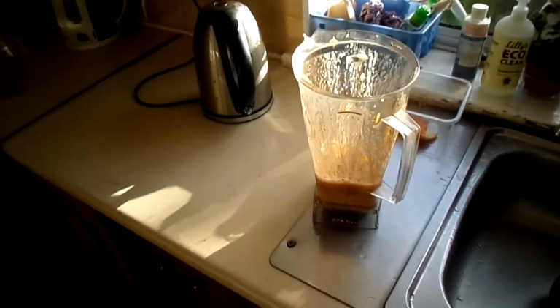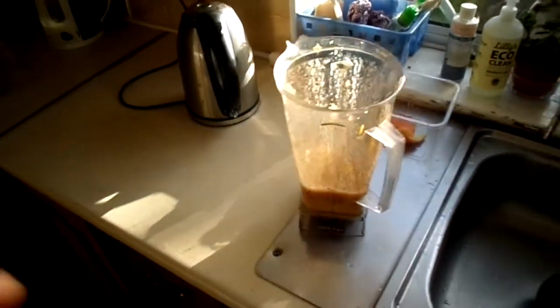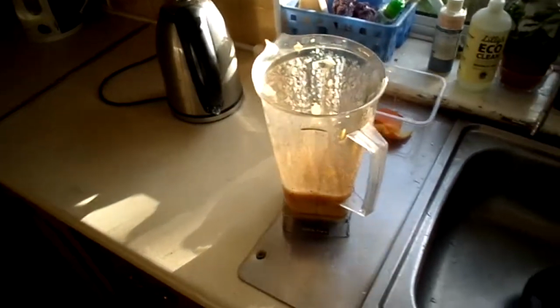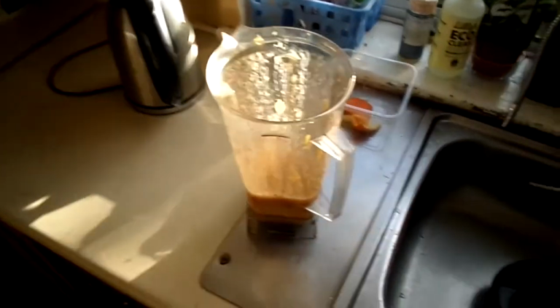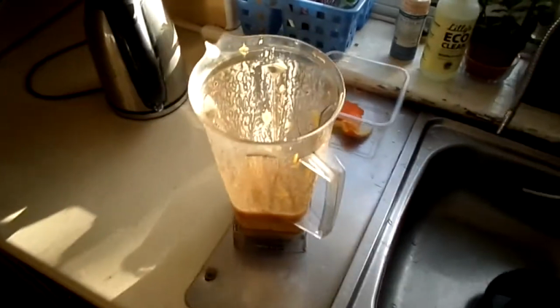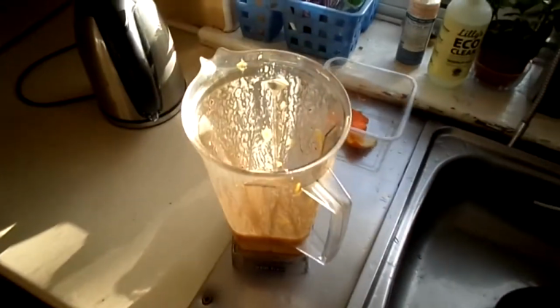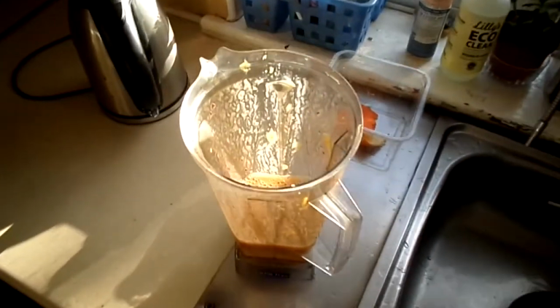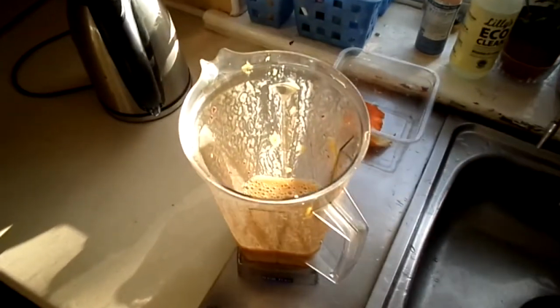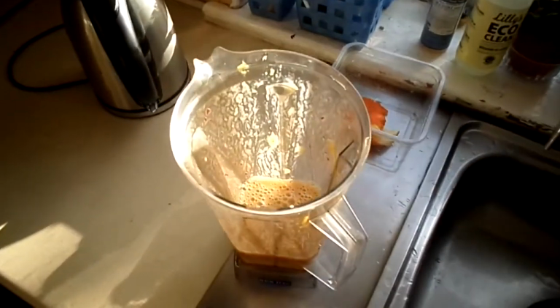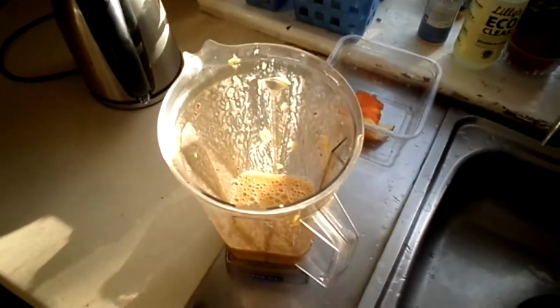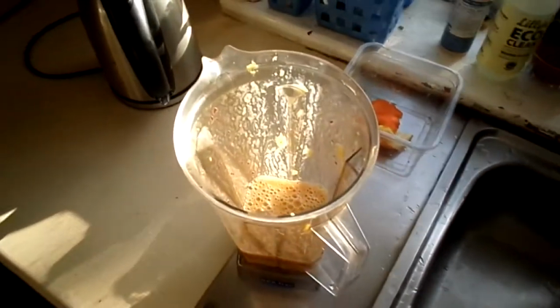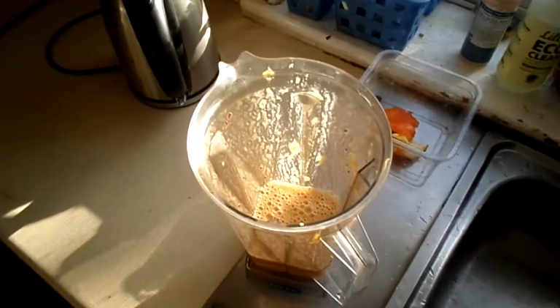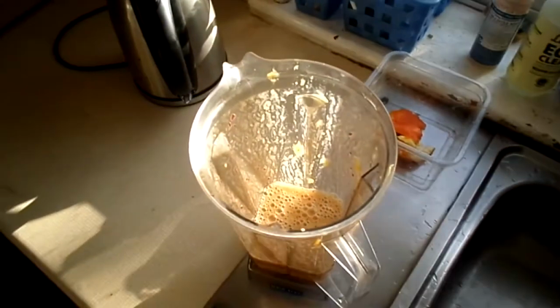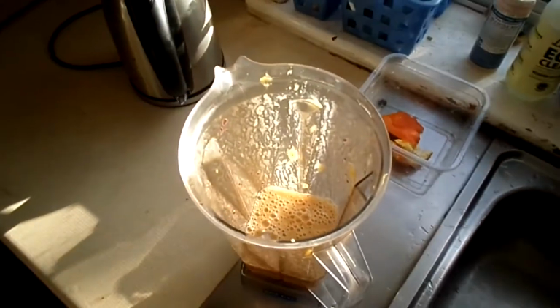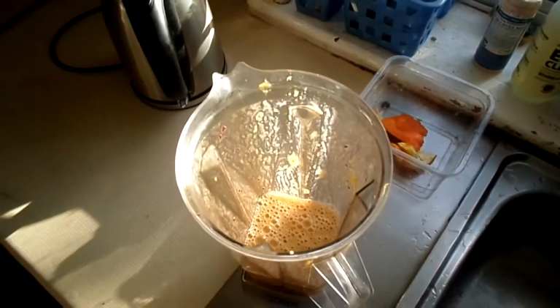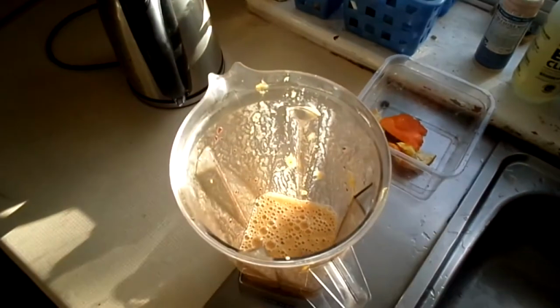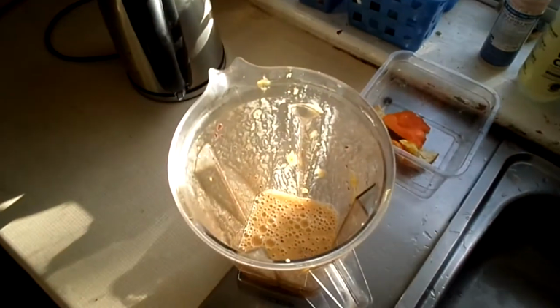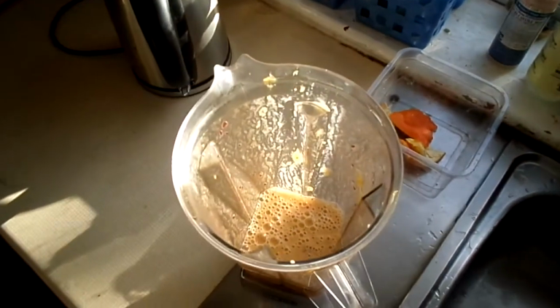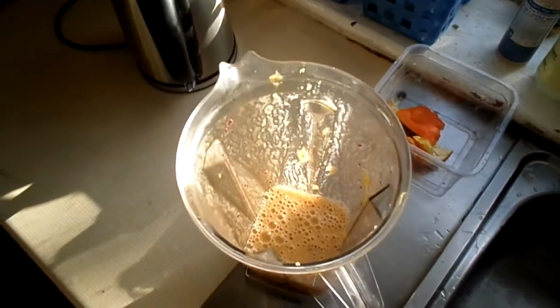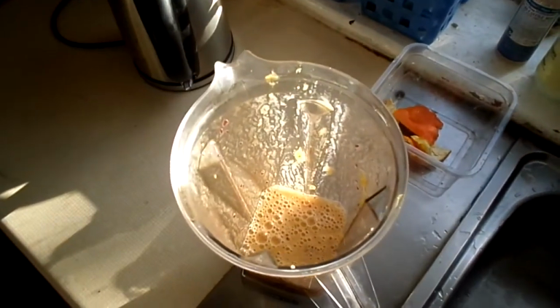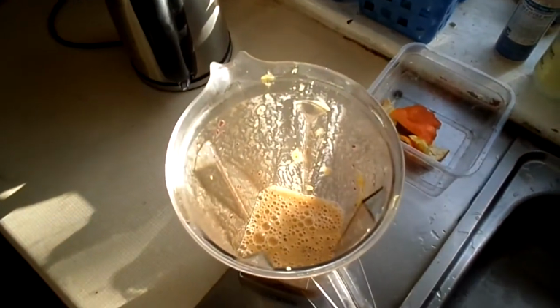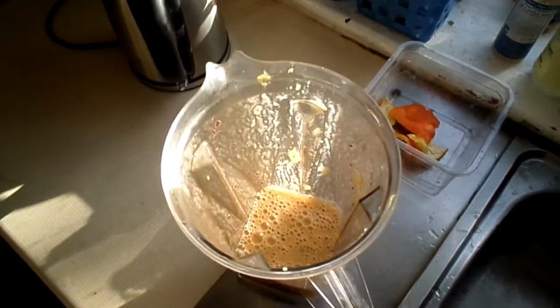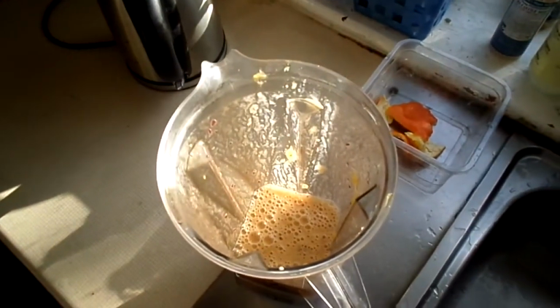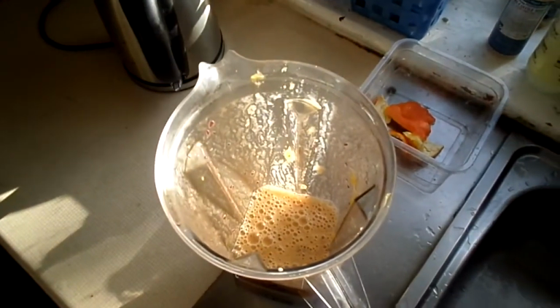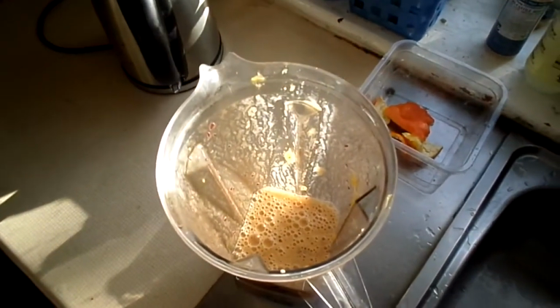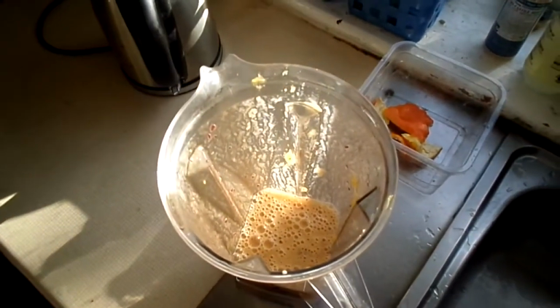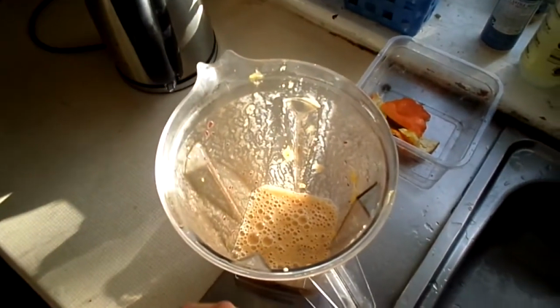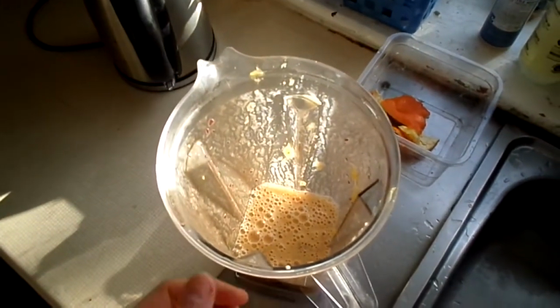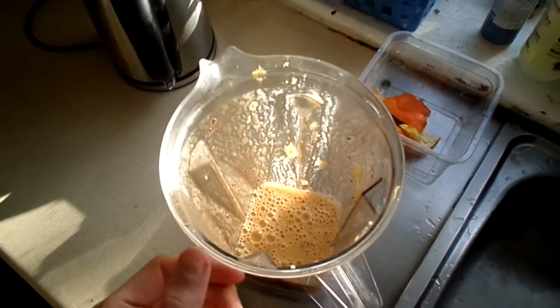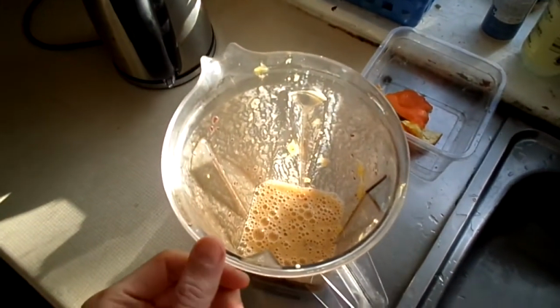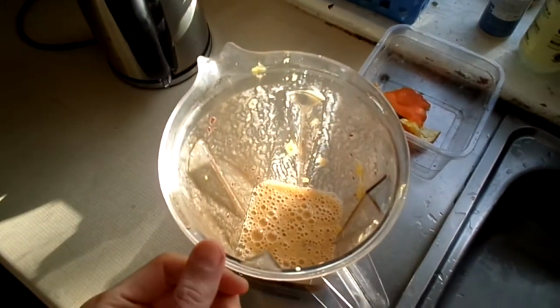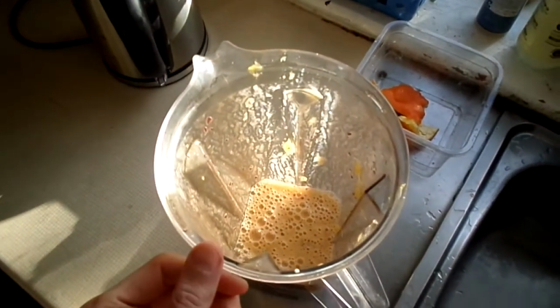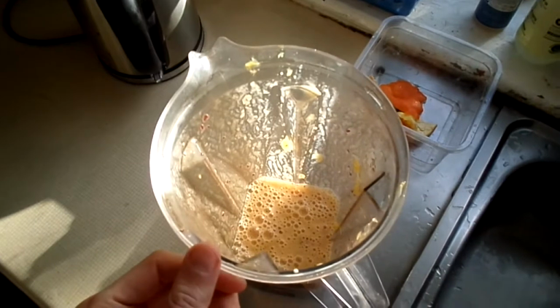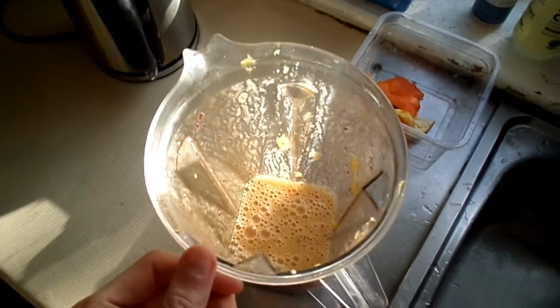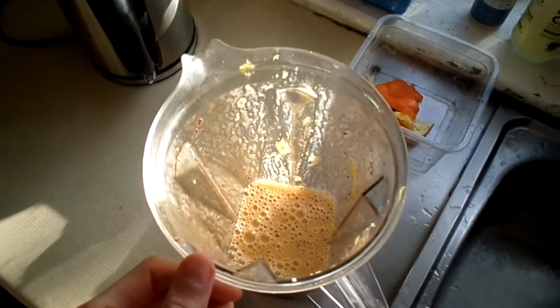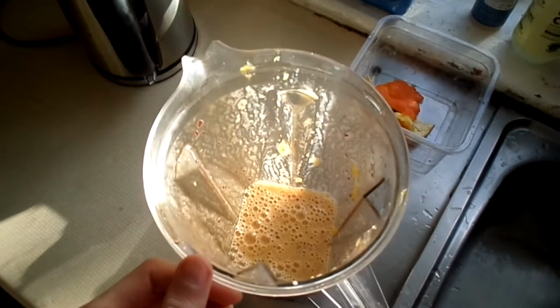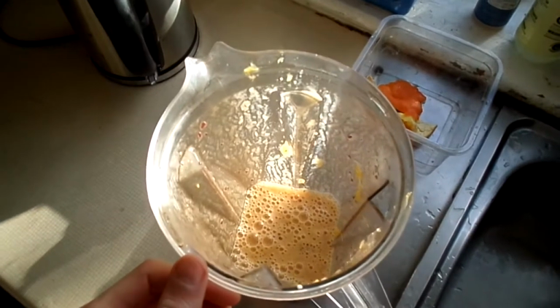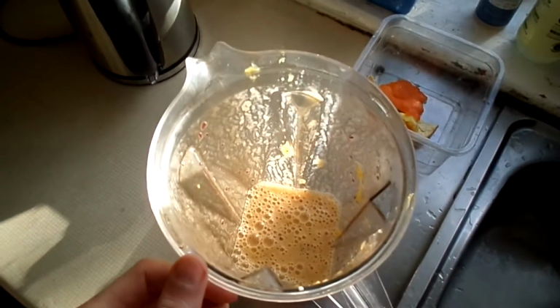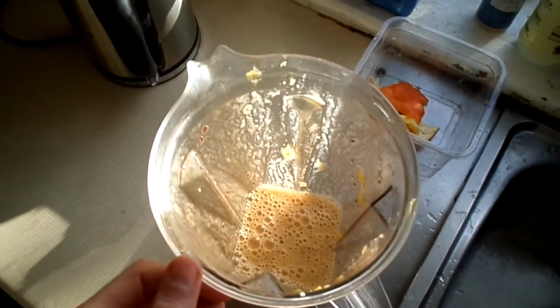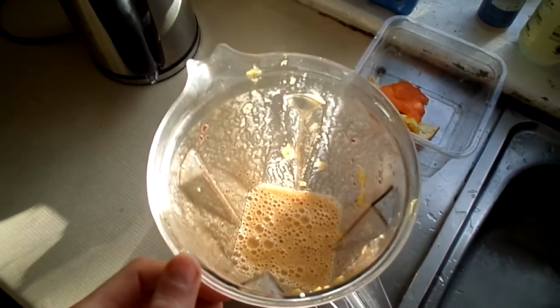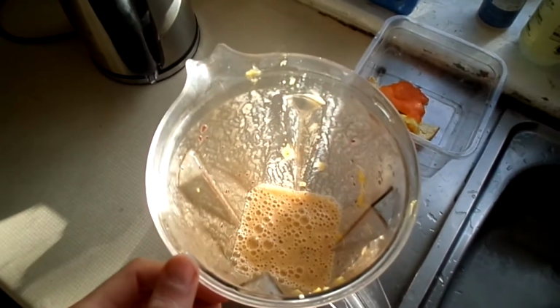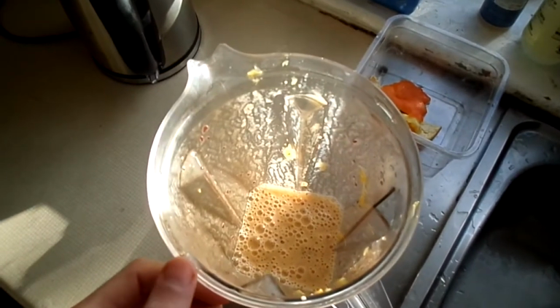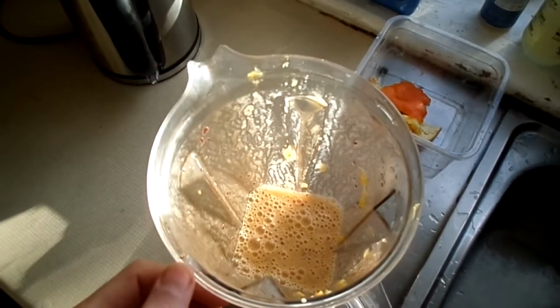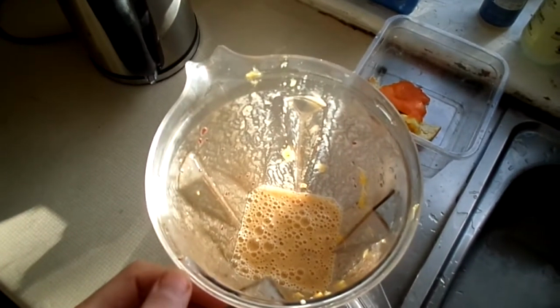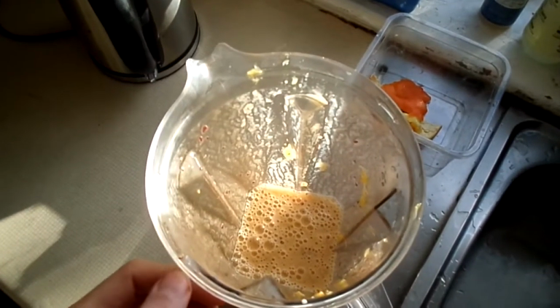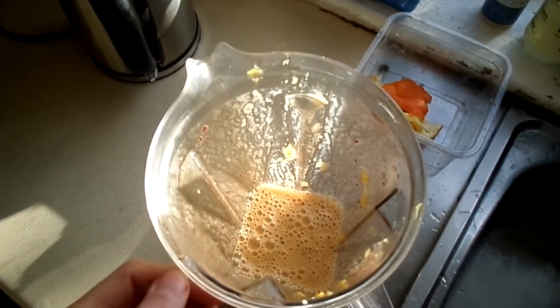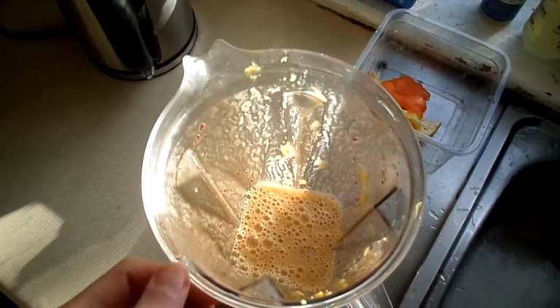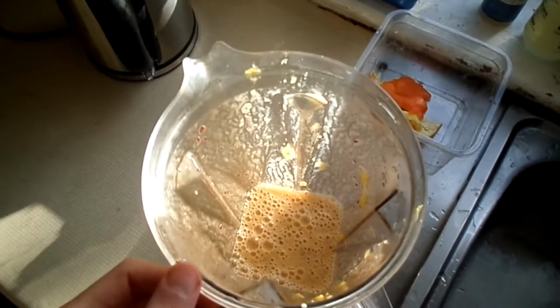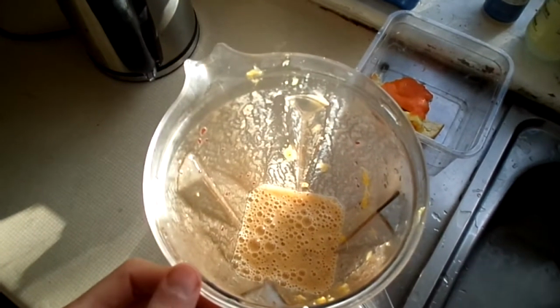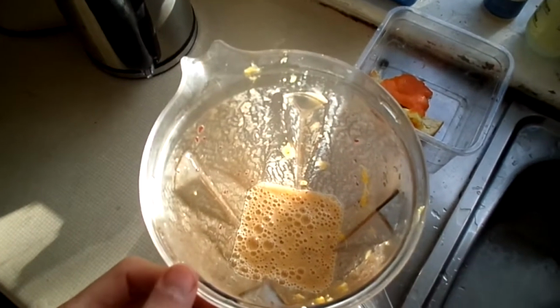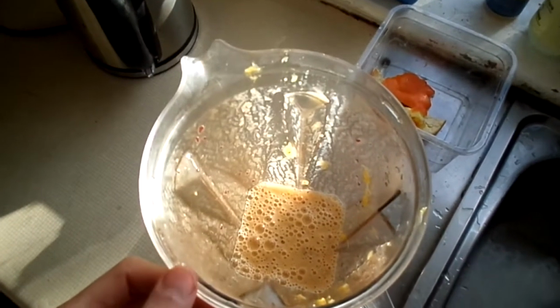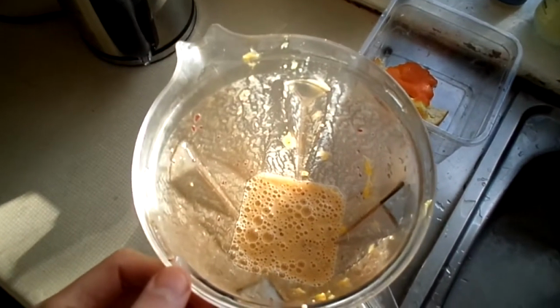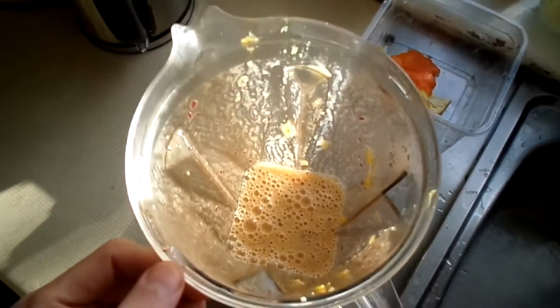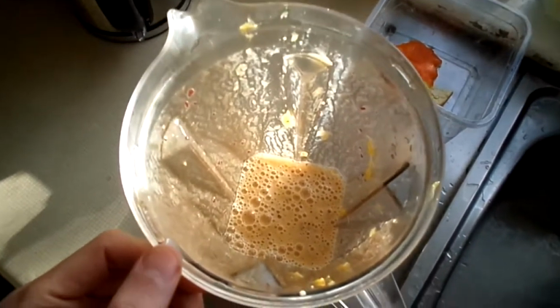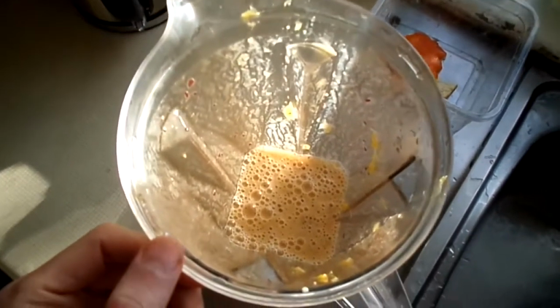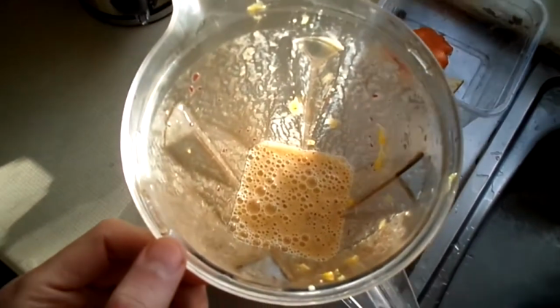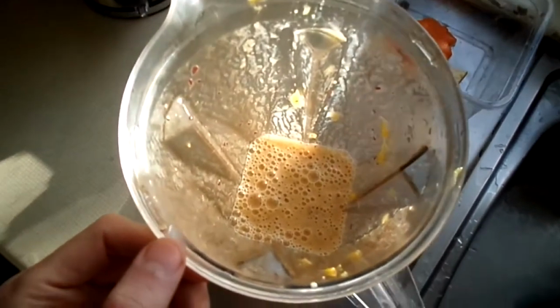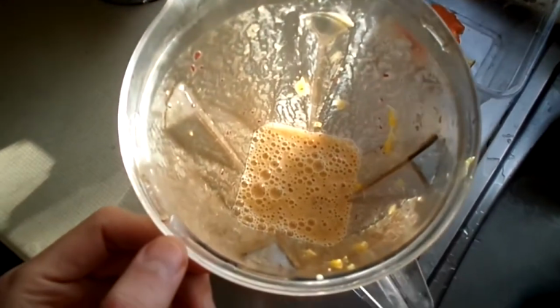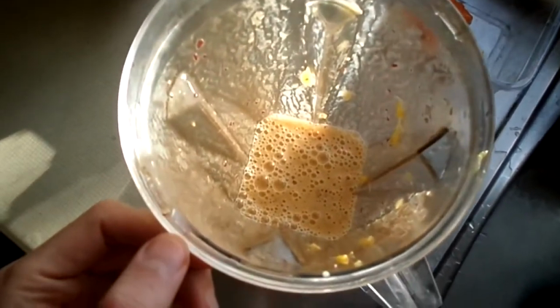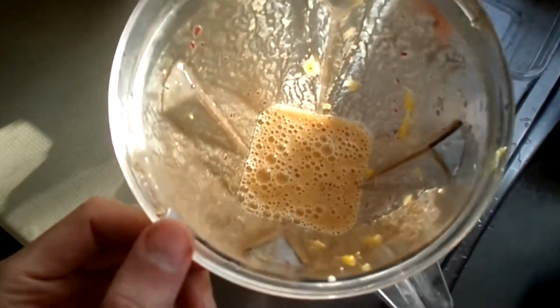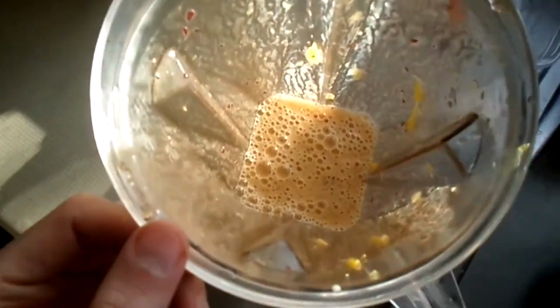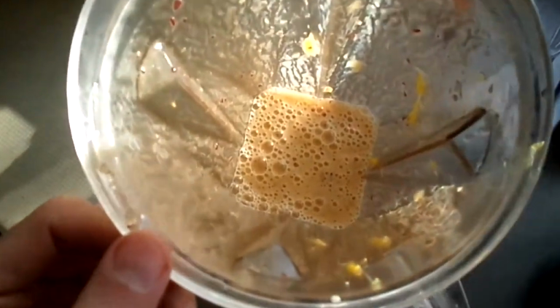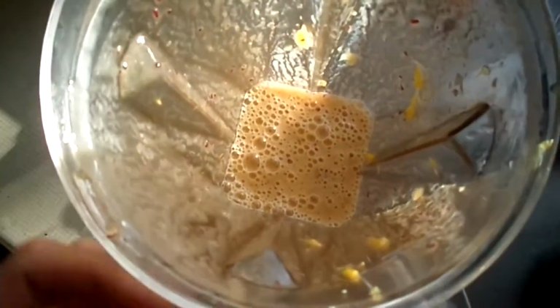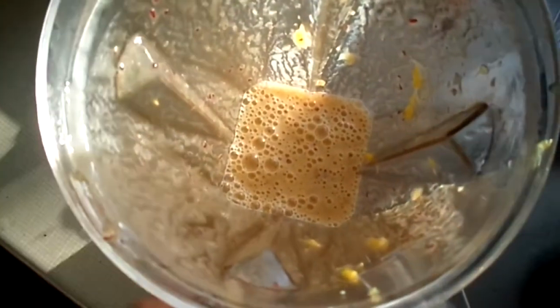Hey everybody, here is a lovely smoothie I wanted to share with you. I just made it and it's so nice I thought I'd roll the camera to share with you.